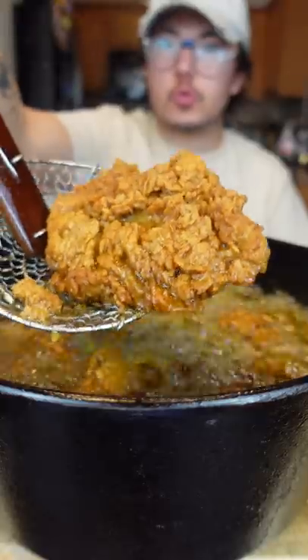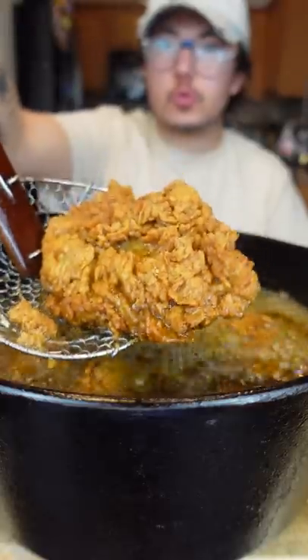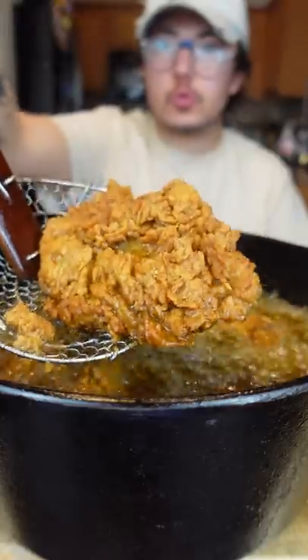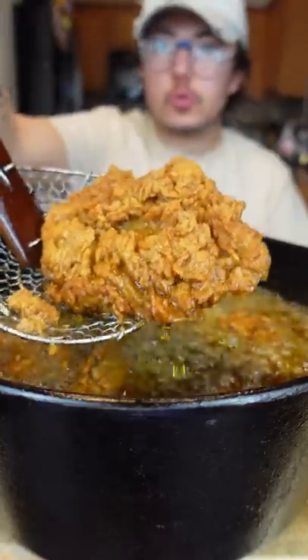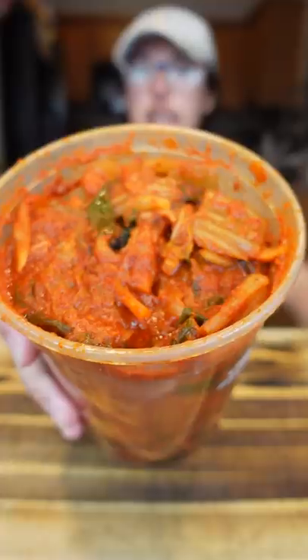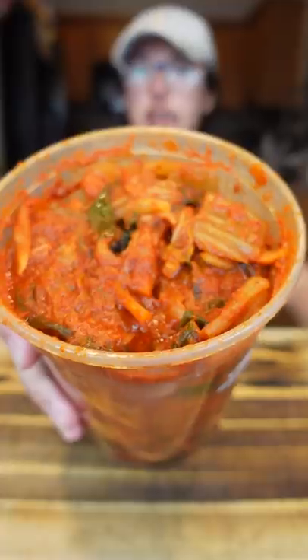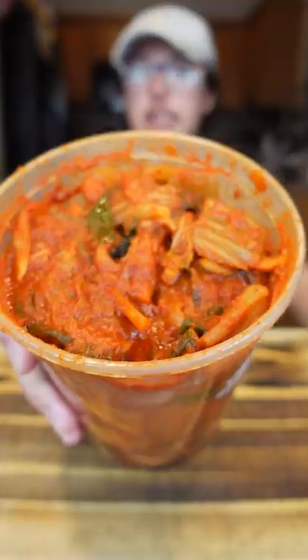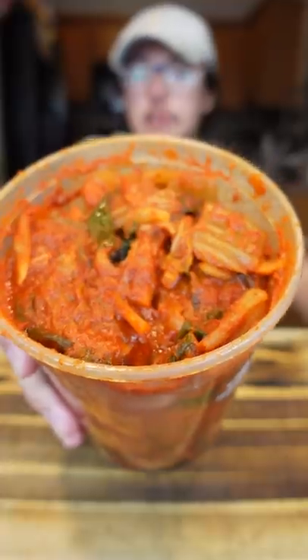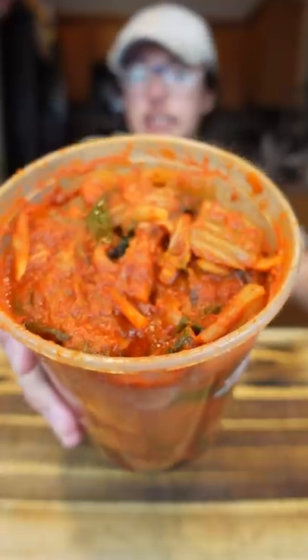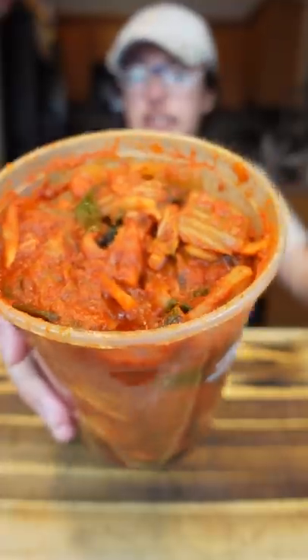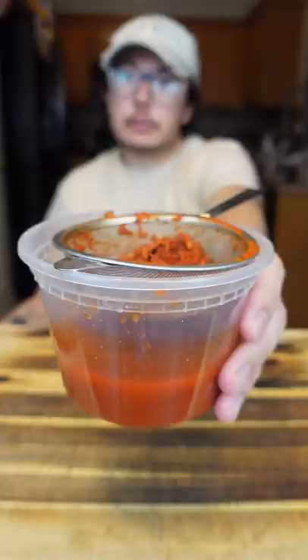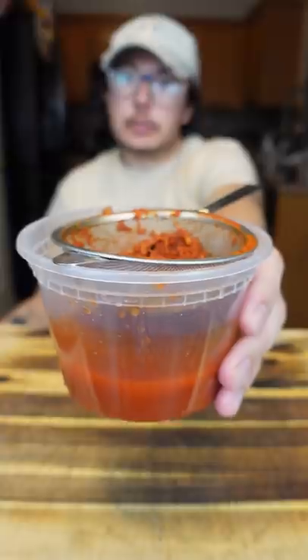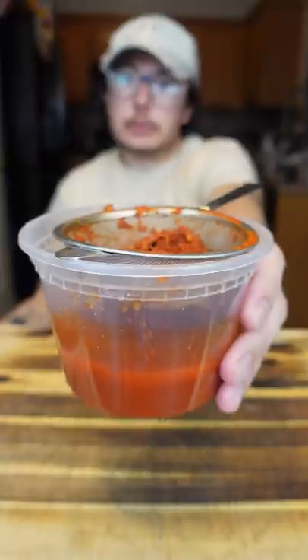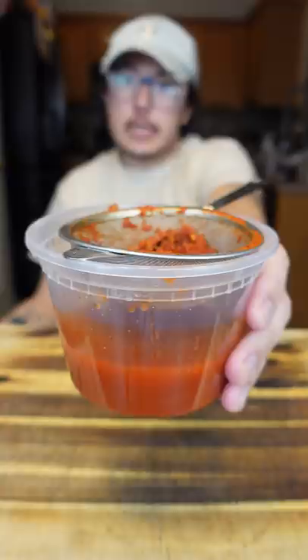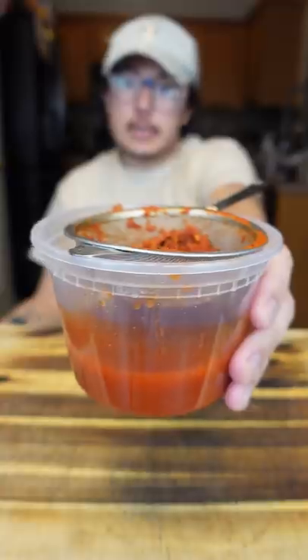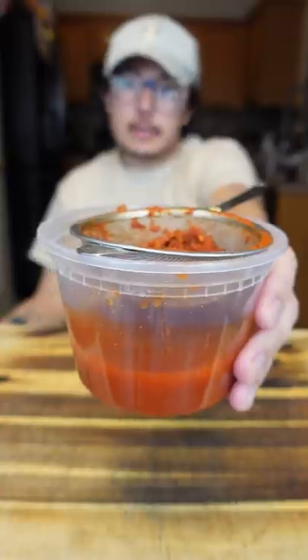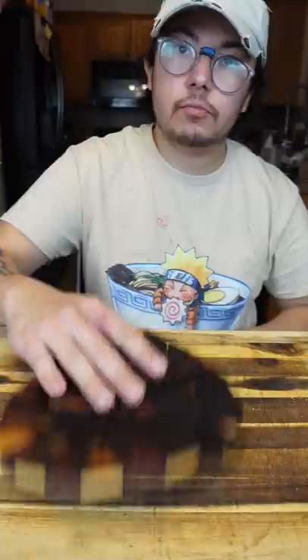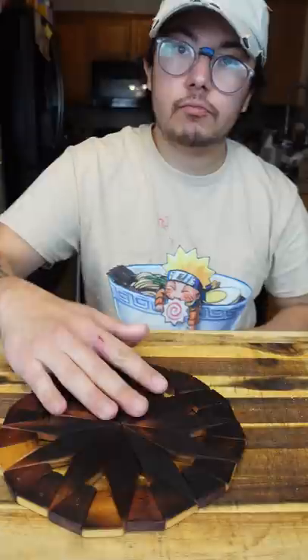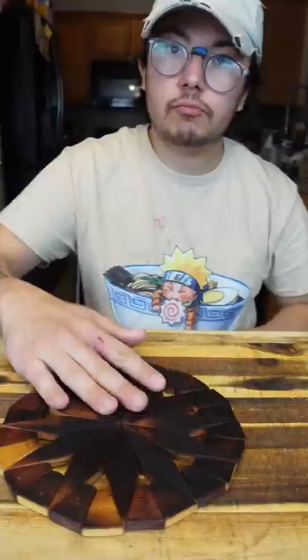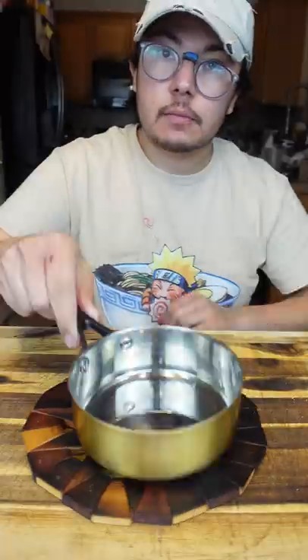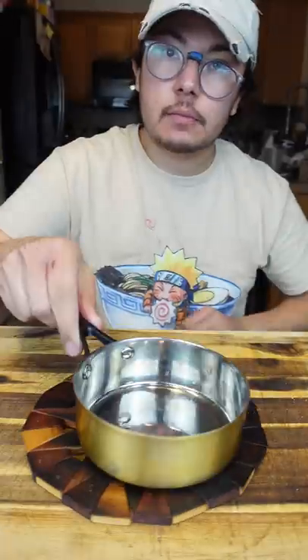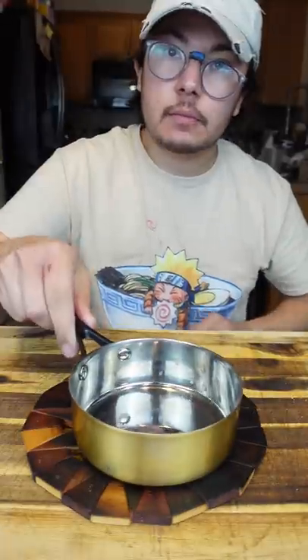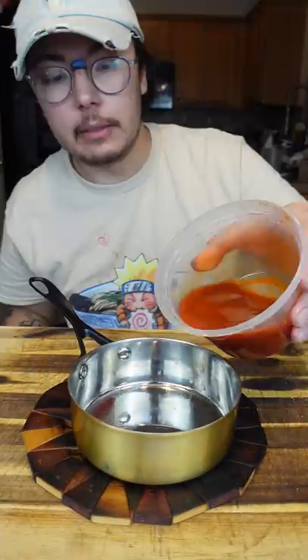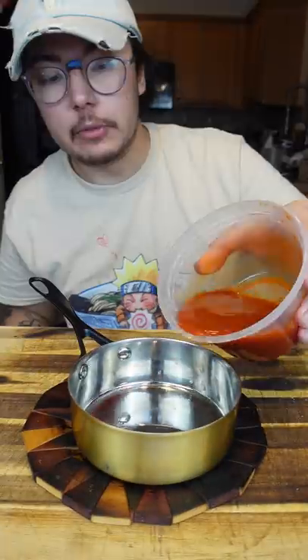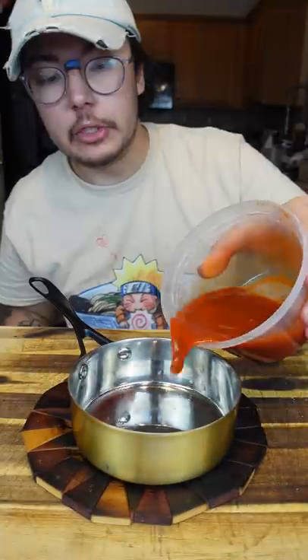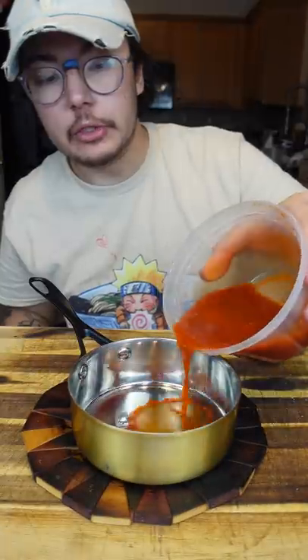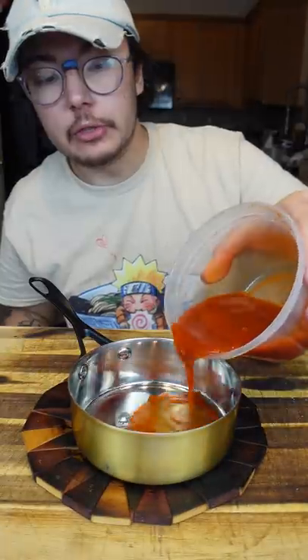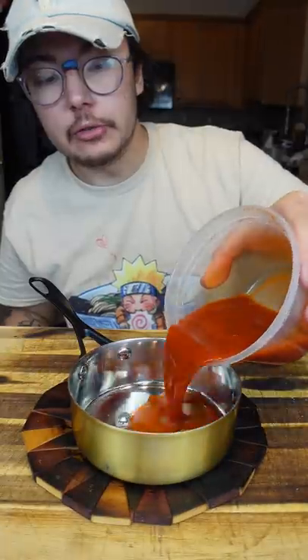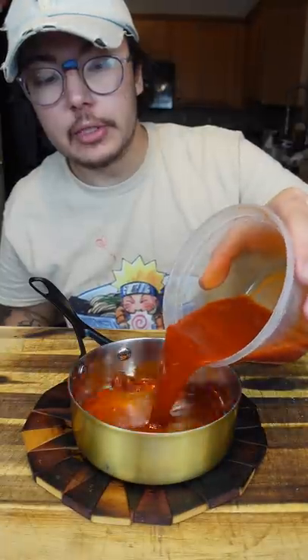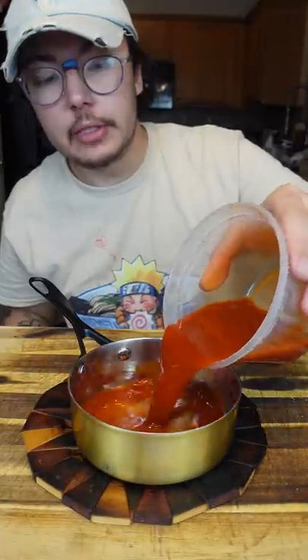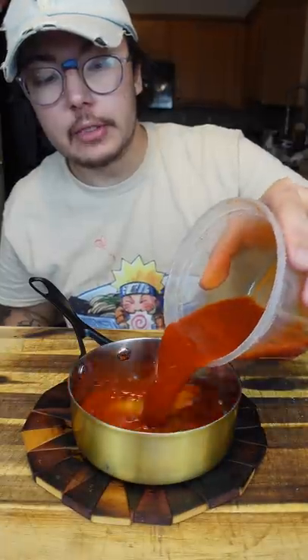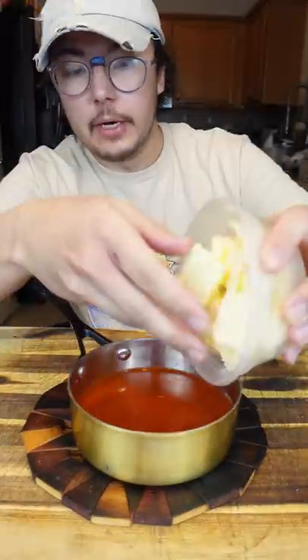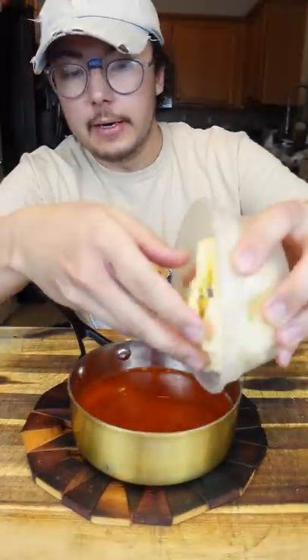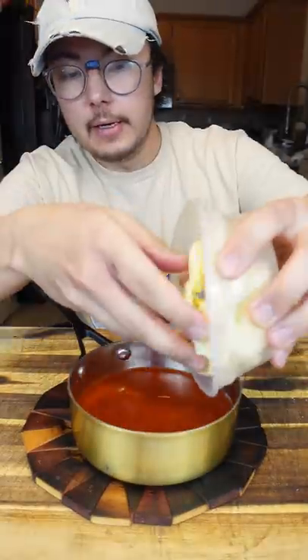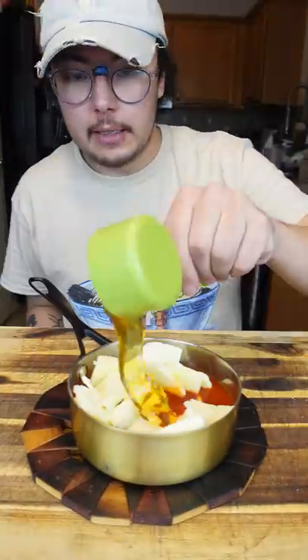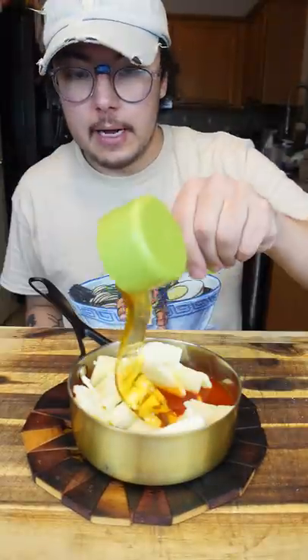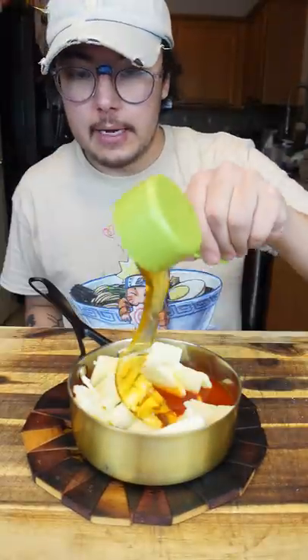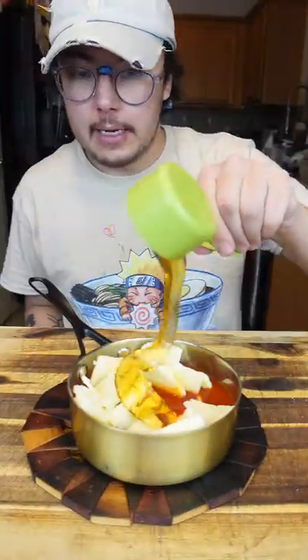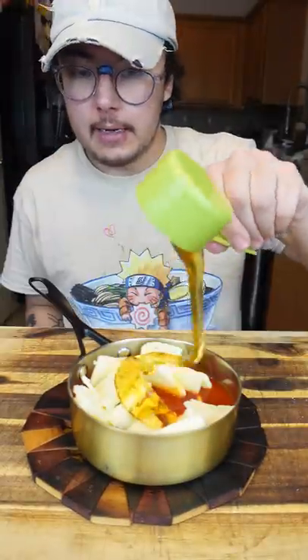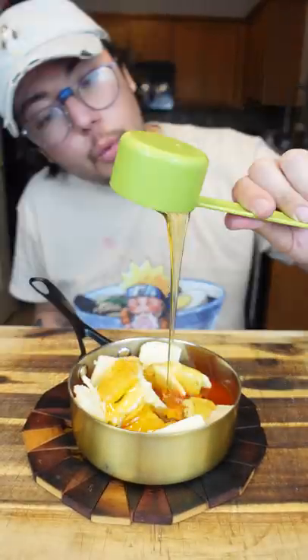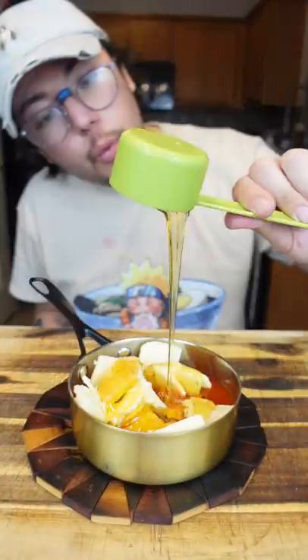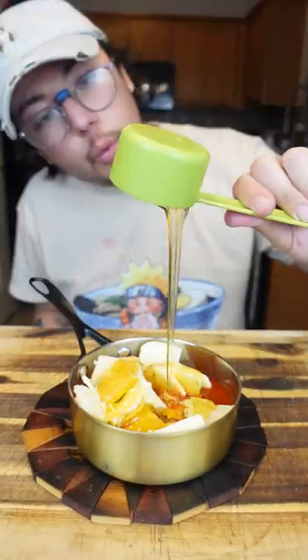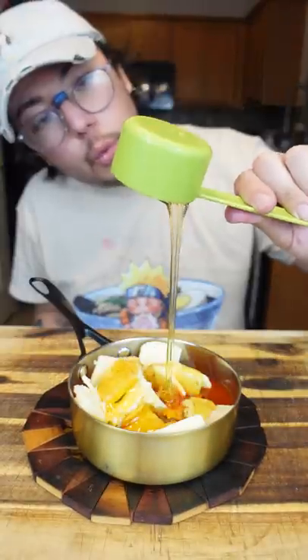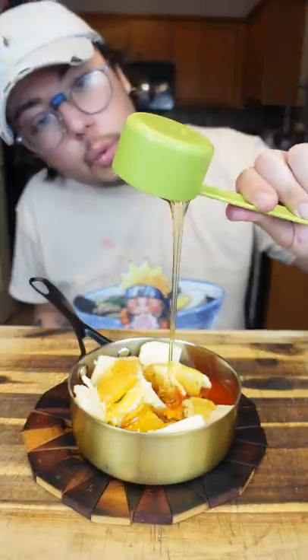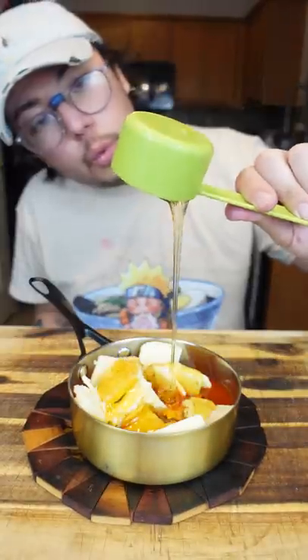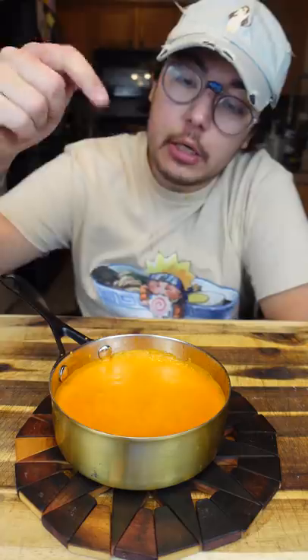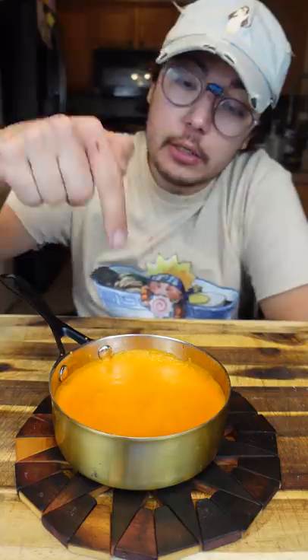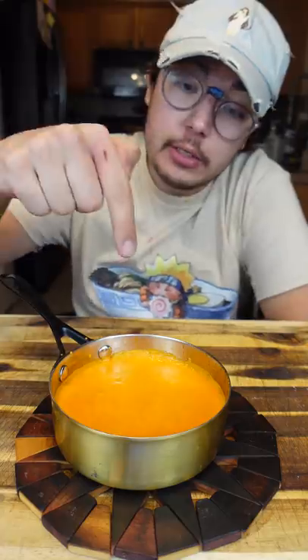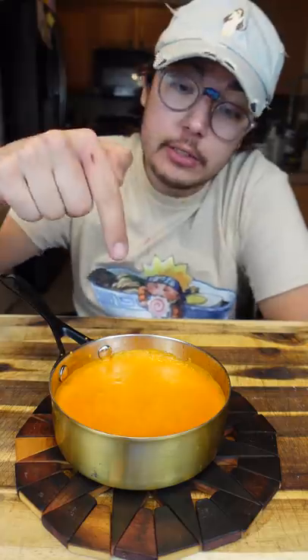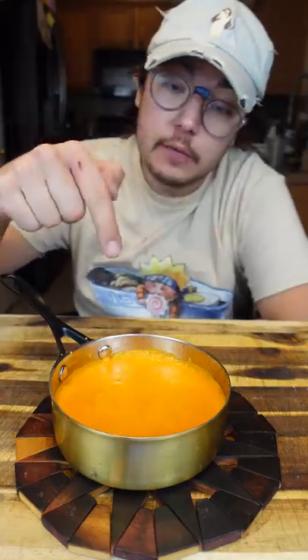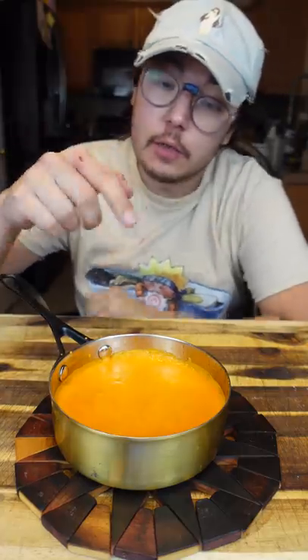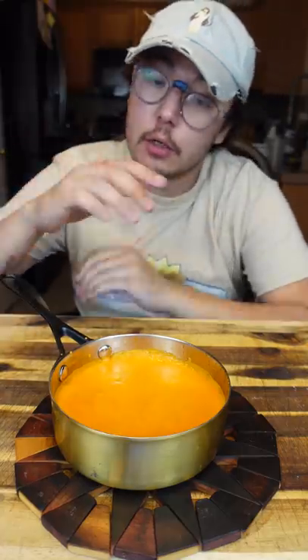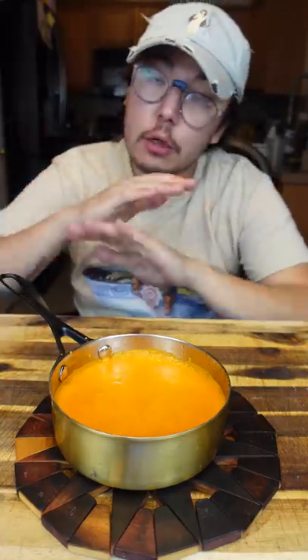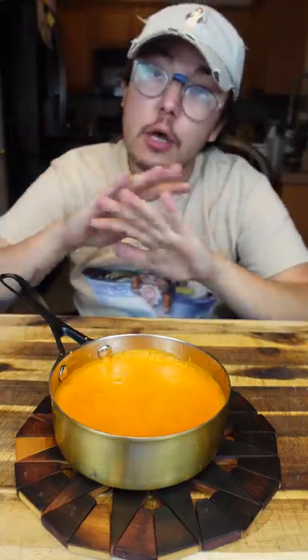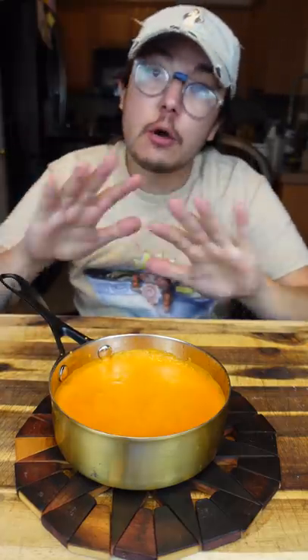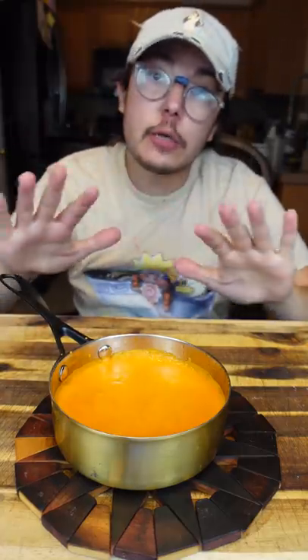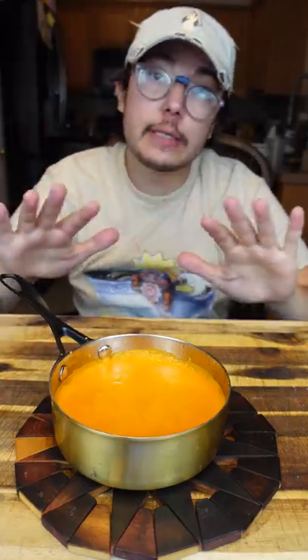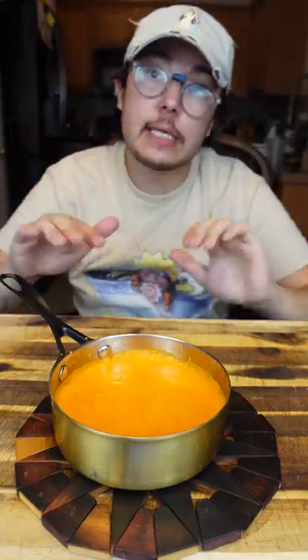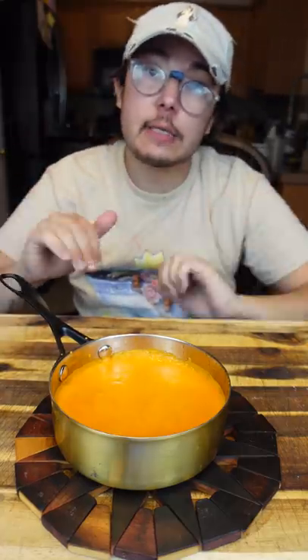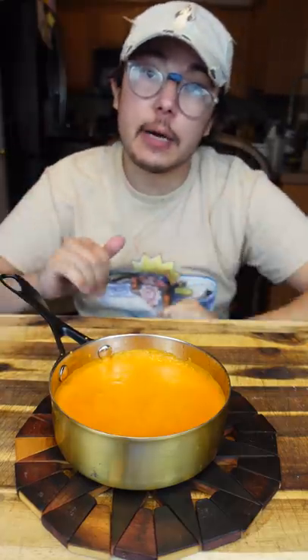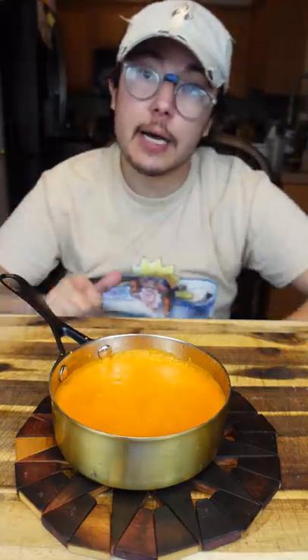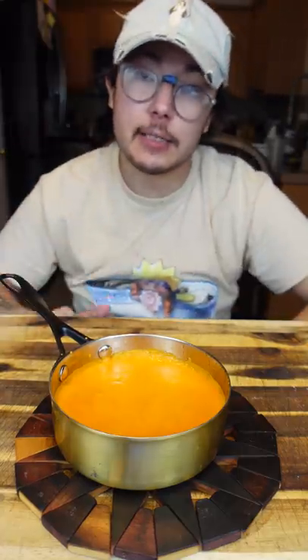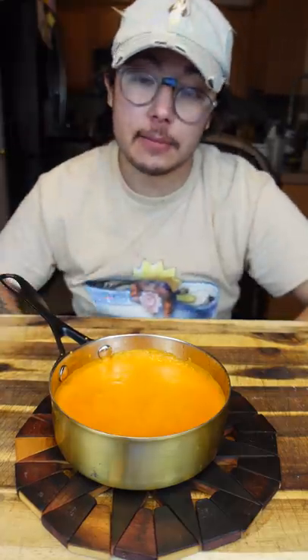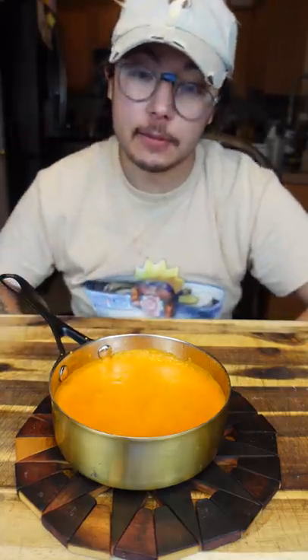Take your kimchi and strain it. Kimchi juice, butter, and honey. Cook this over the lowest heat possible.